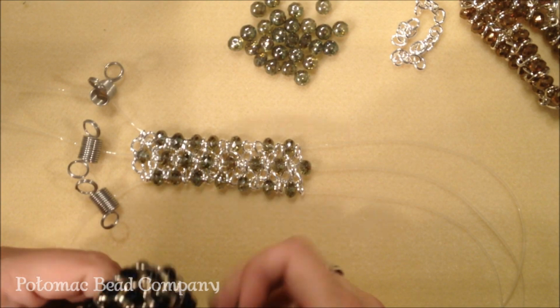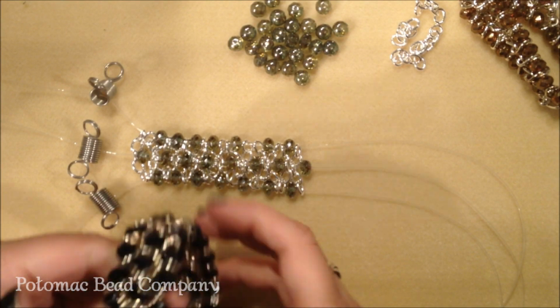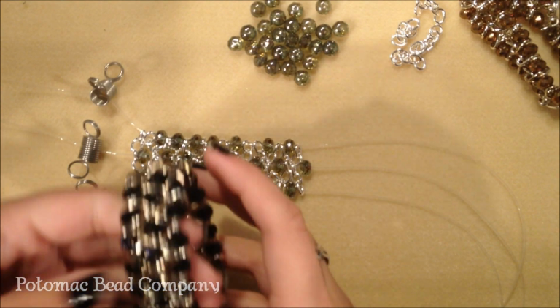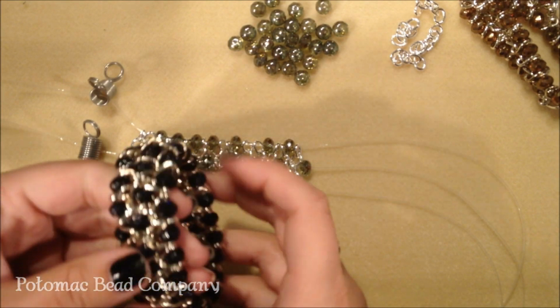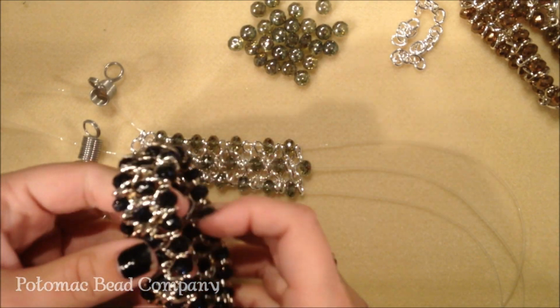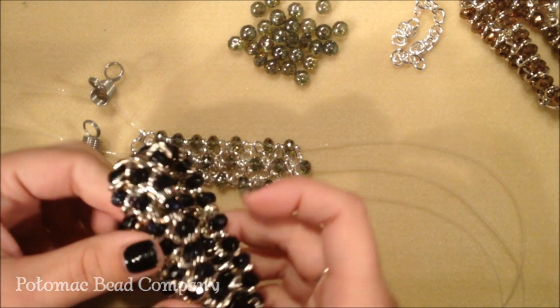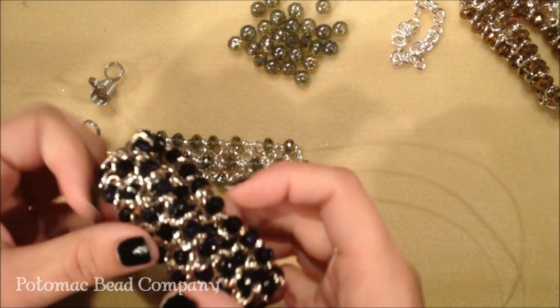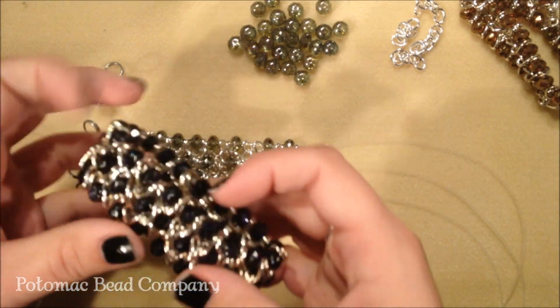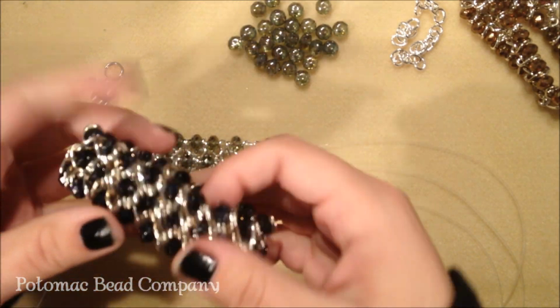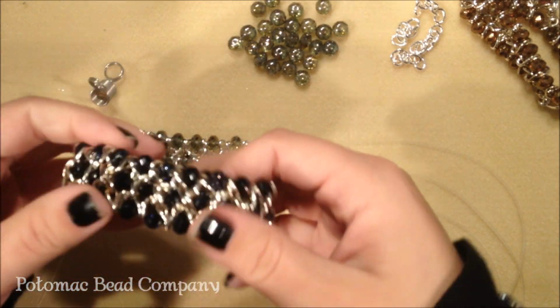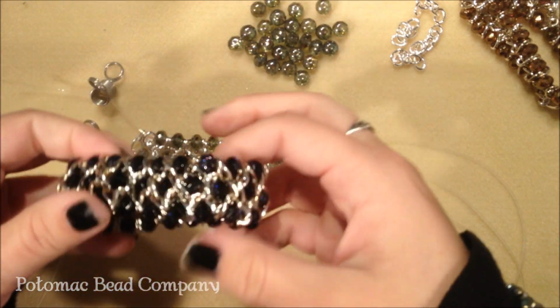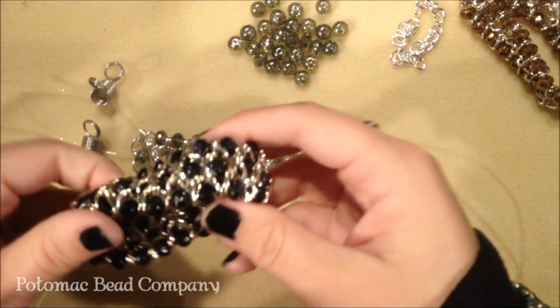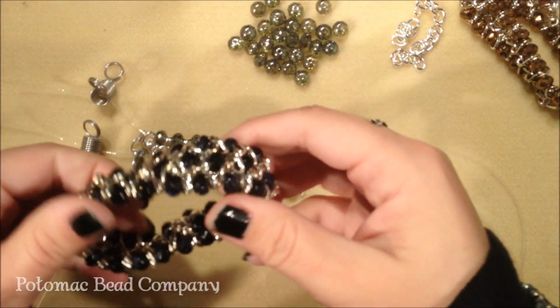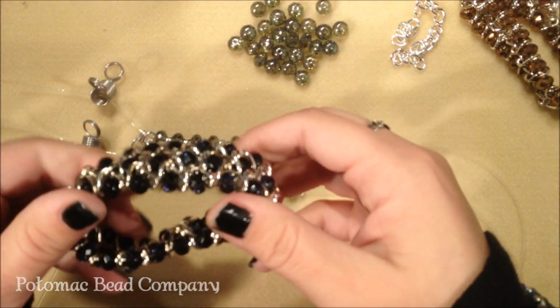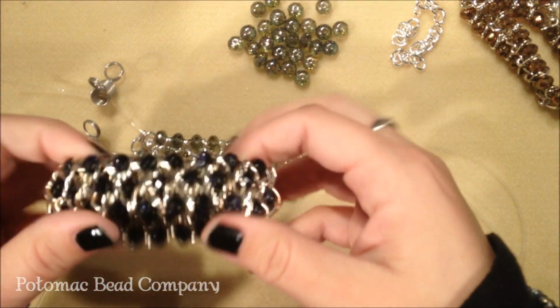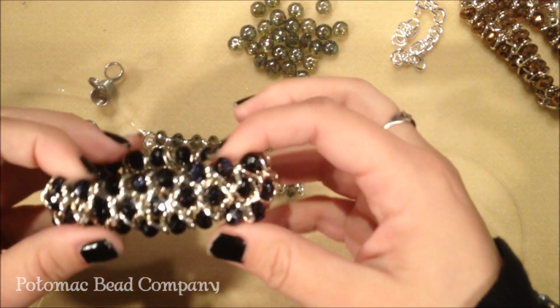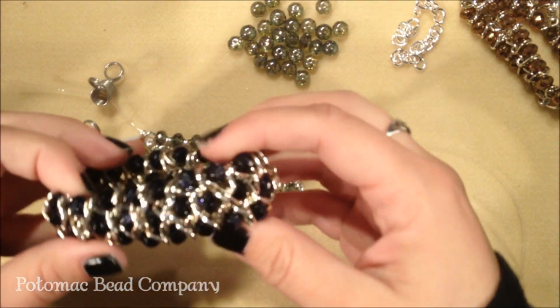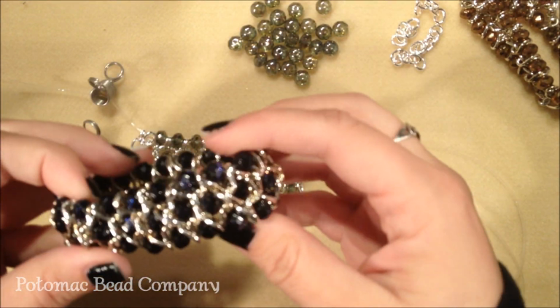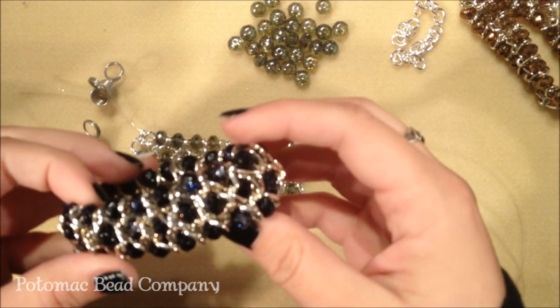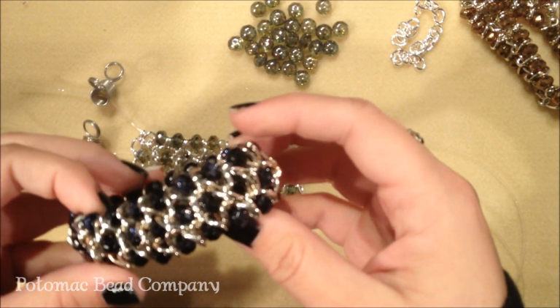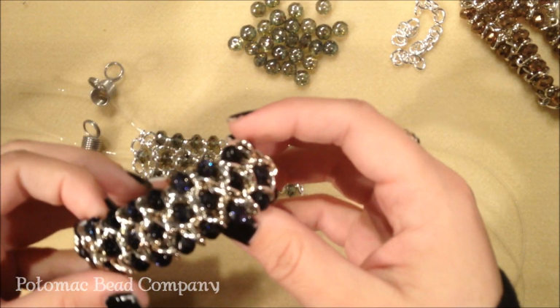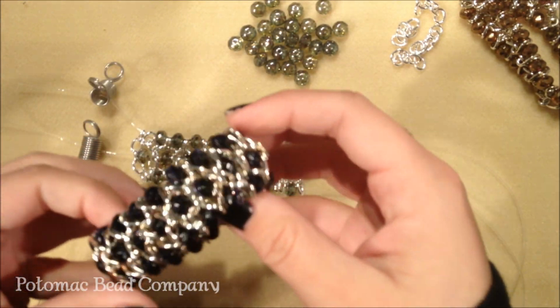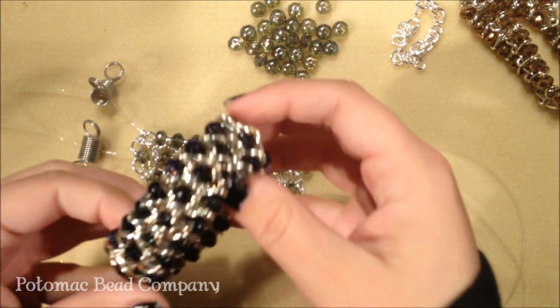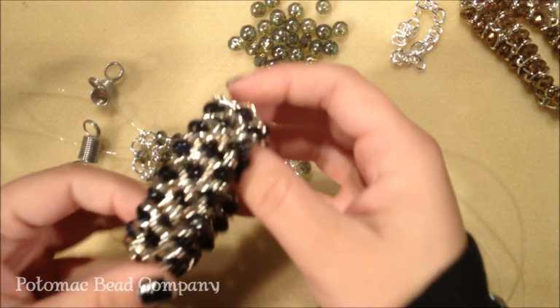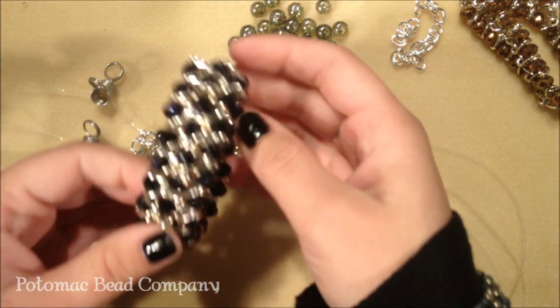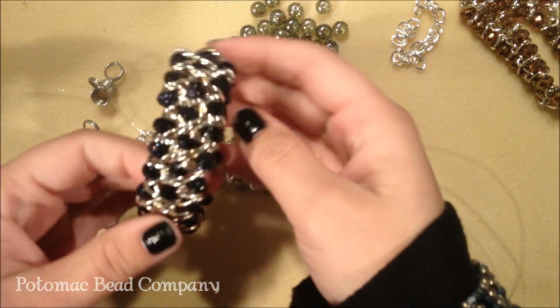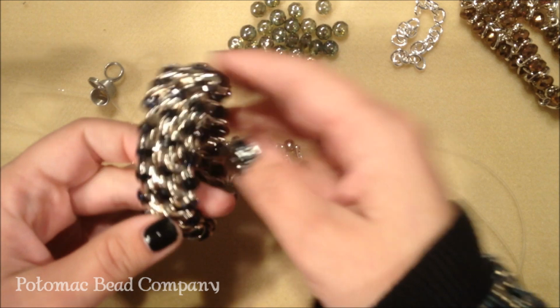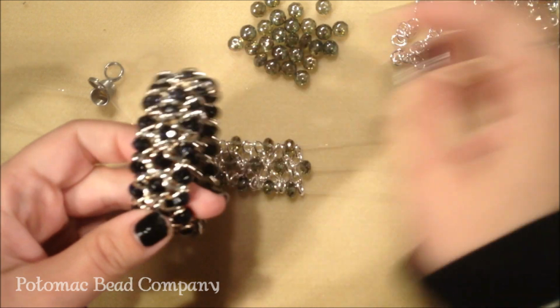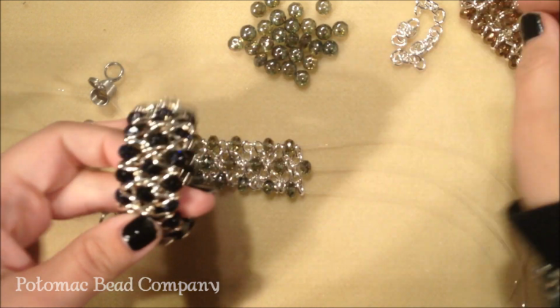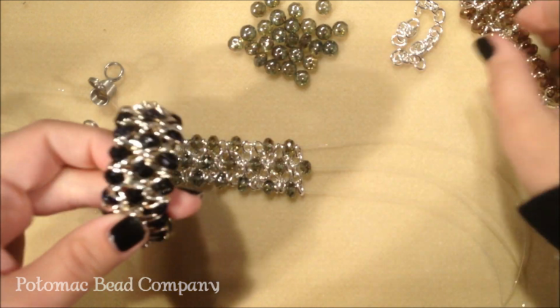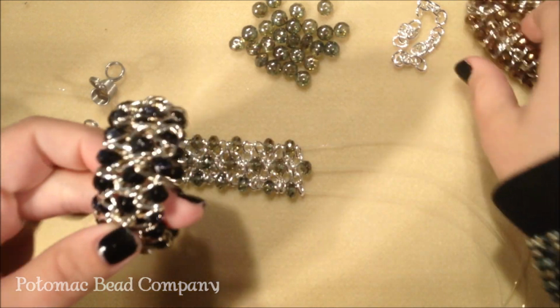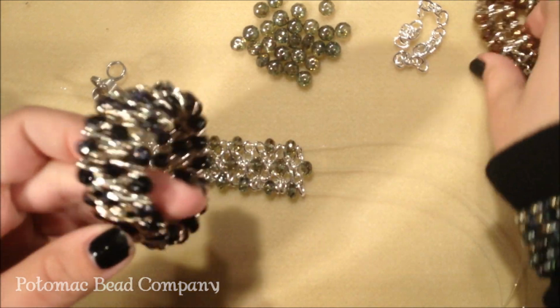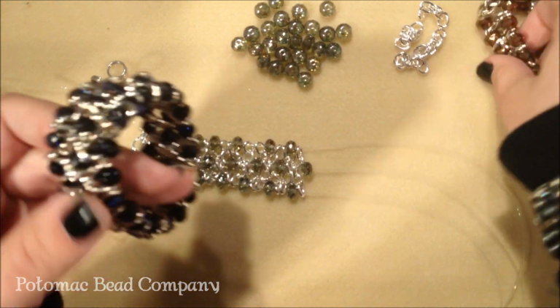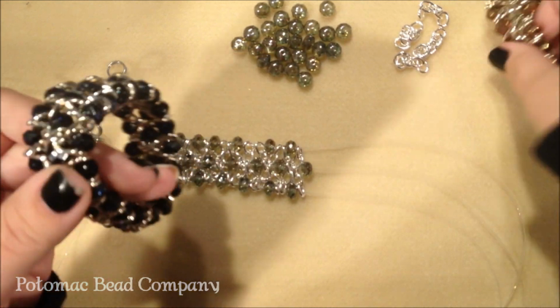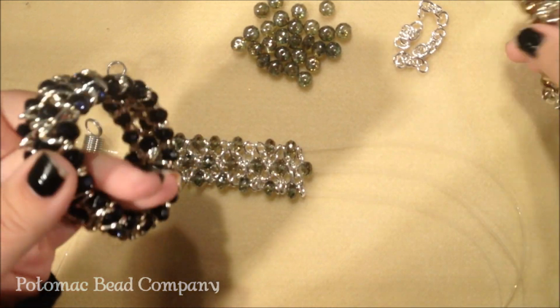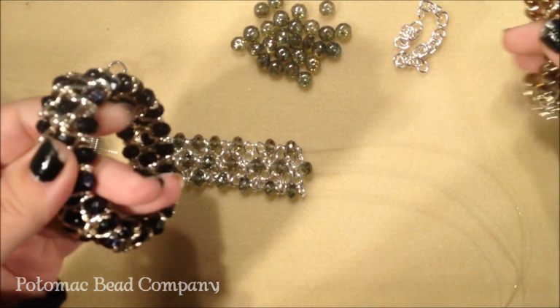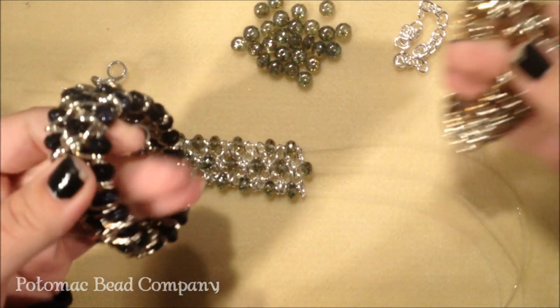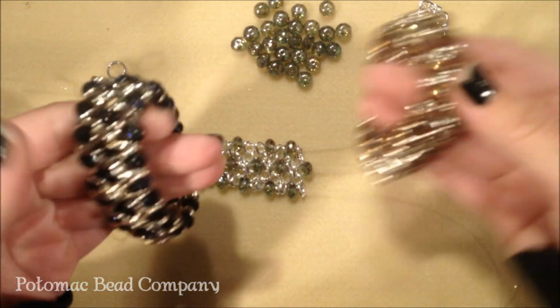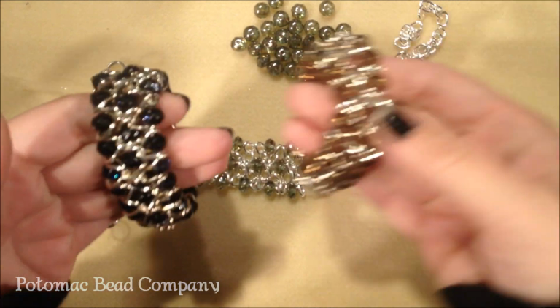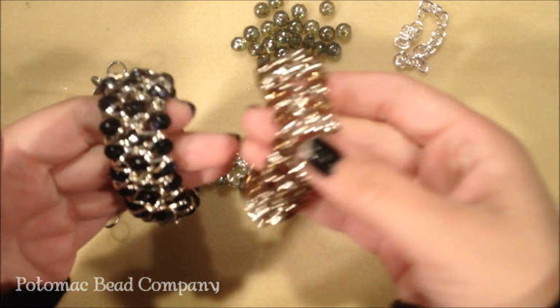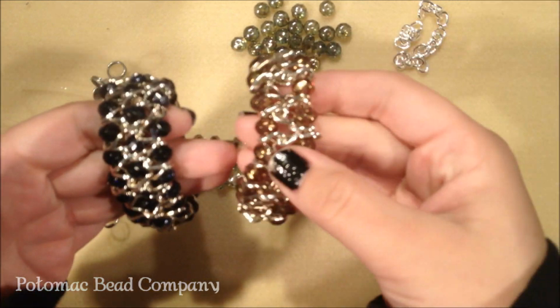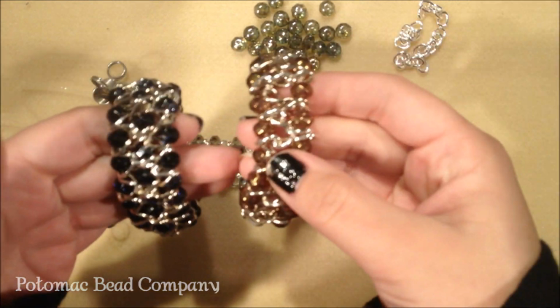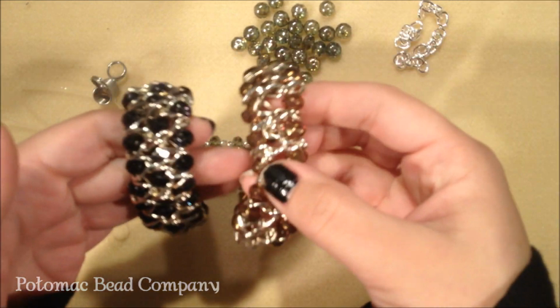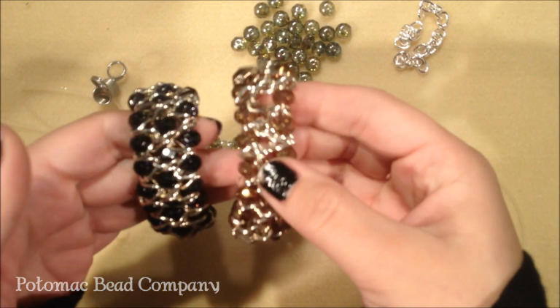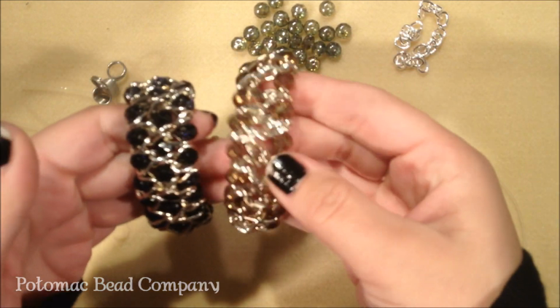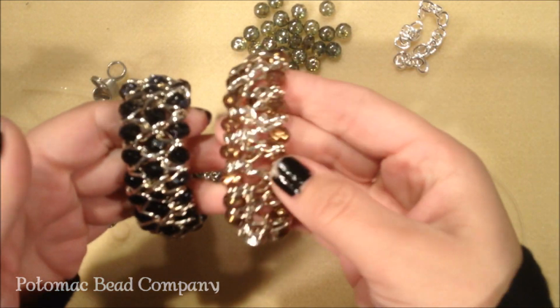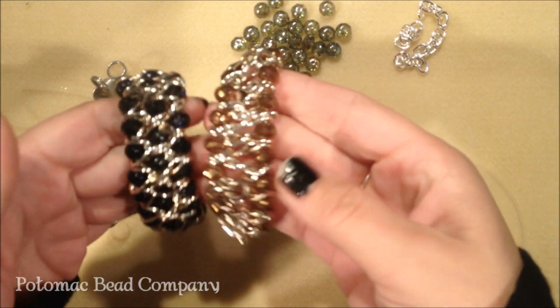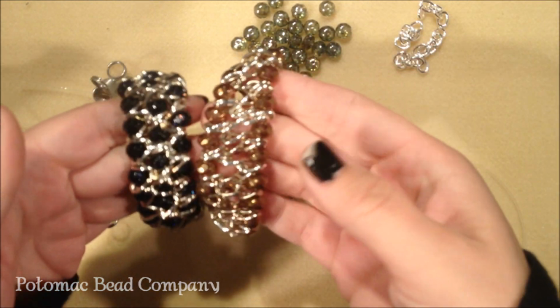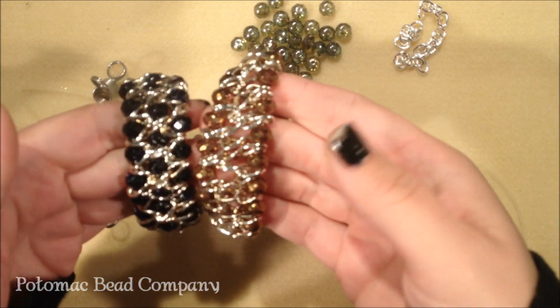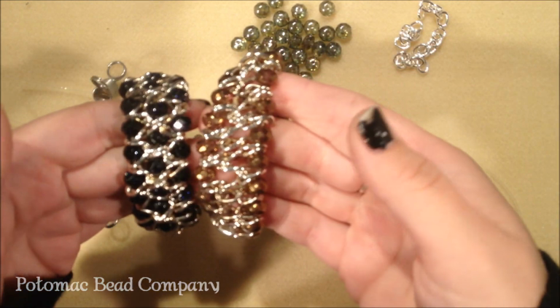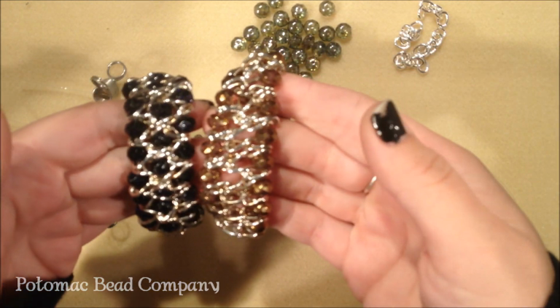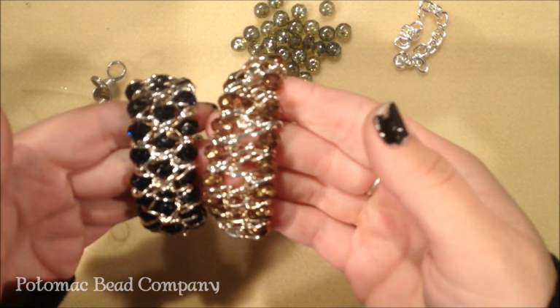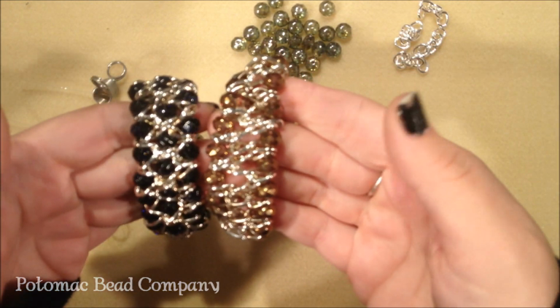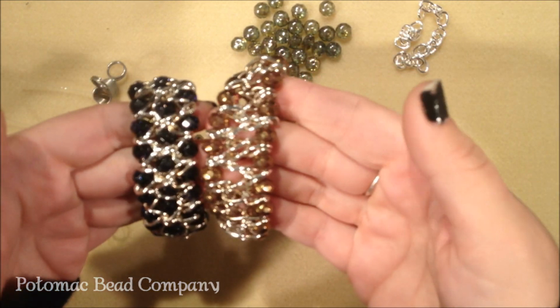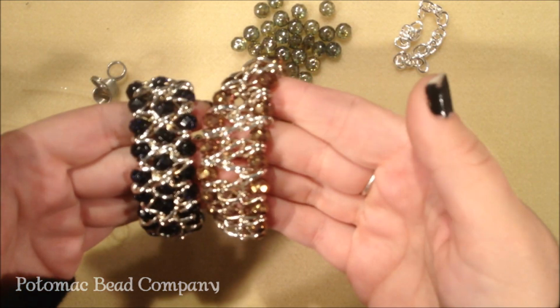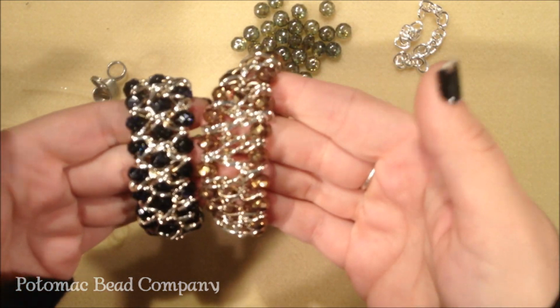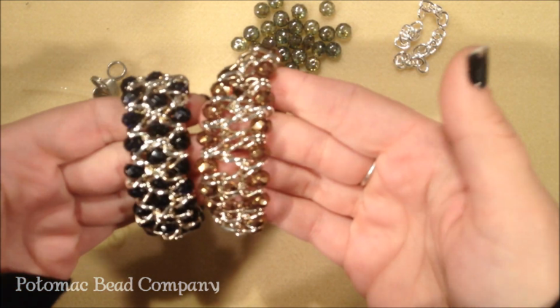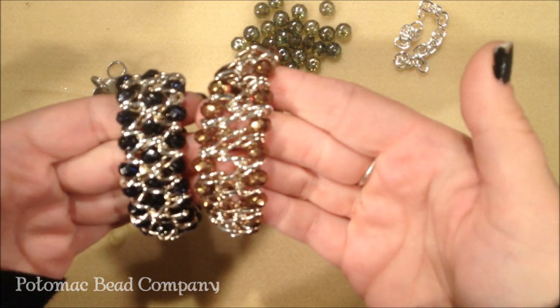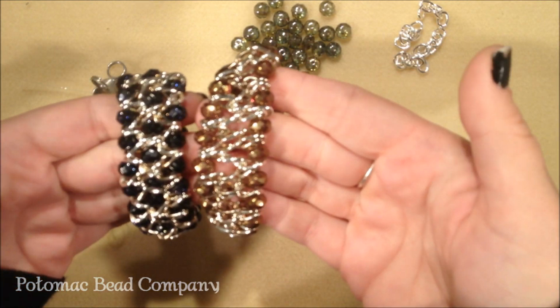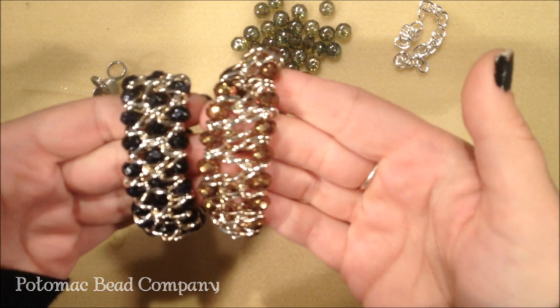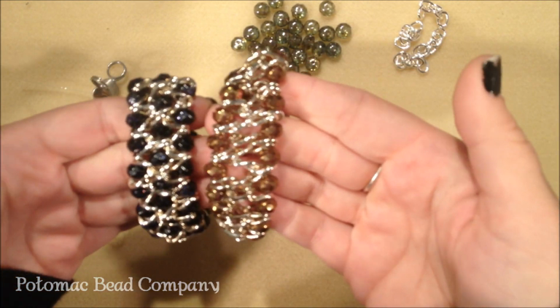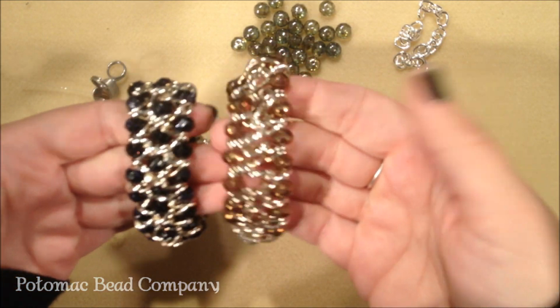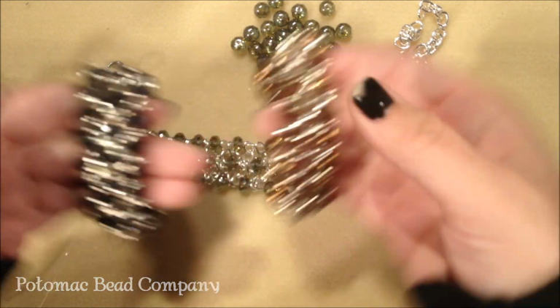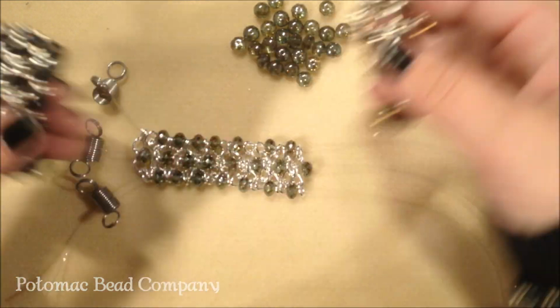Hi, this is Megan from the Potomac Bead Company, and today I'm going to show you how to make a chain and bead cuff made with stretchy string.